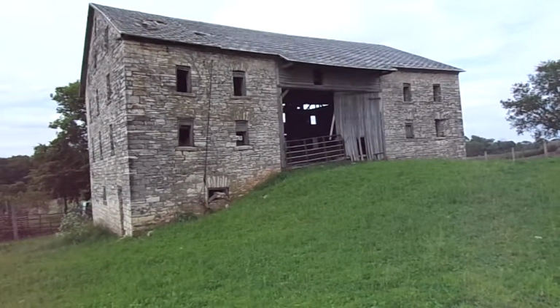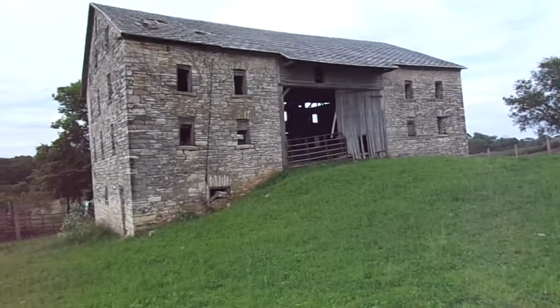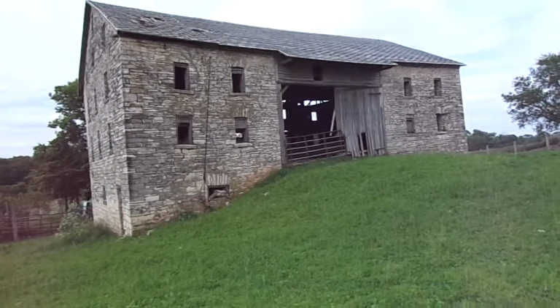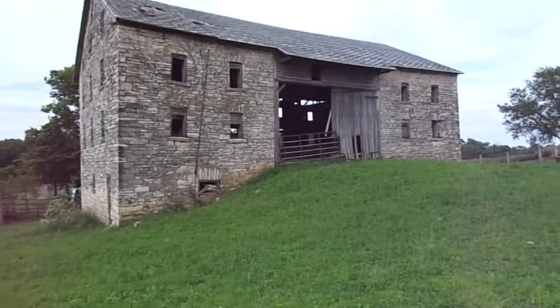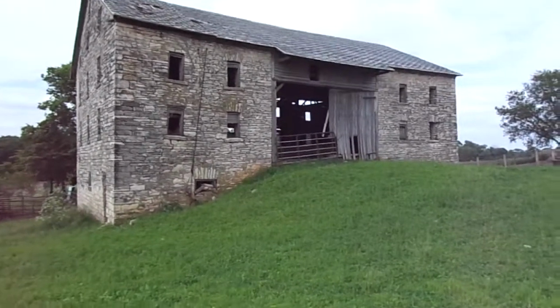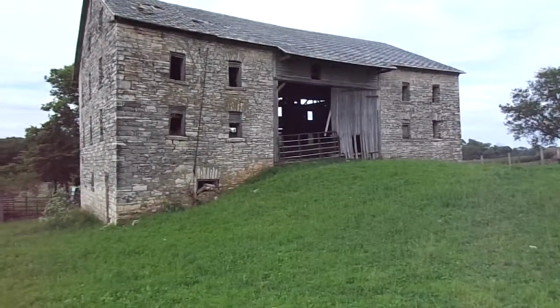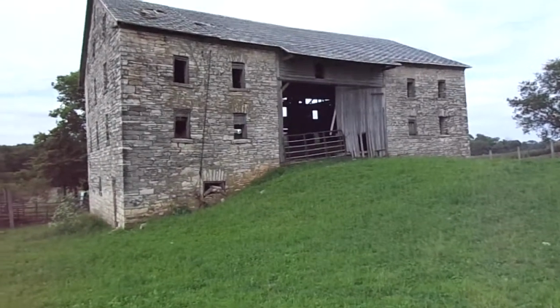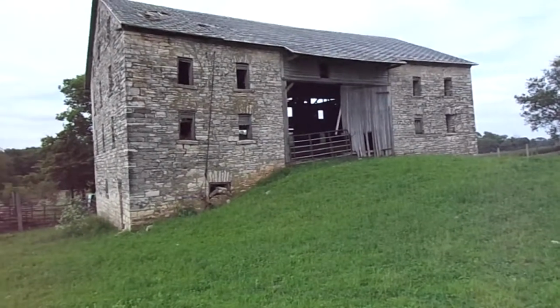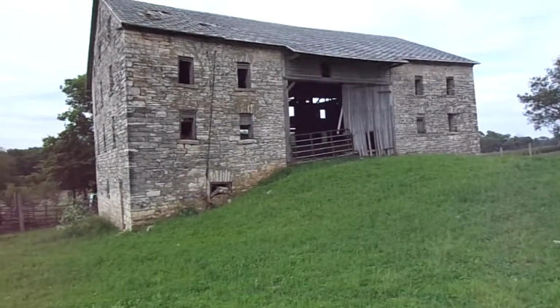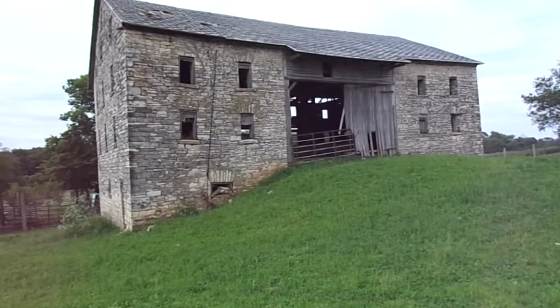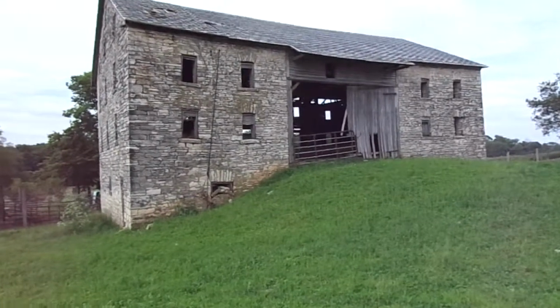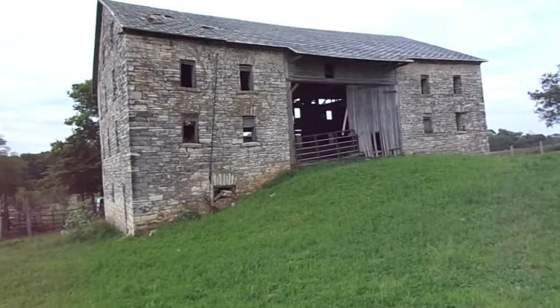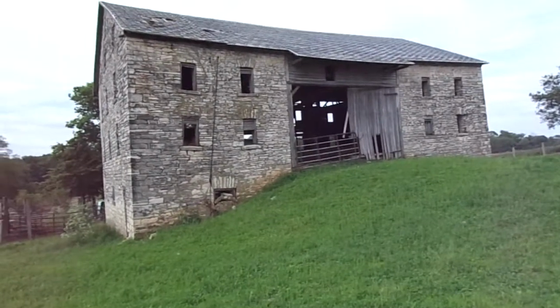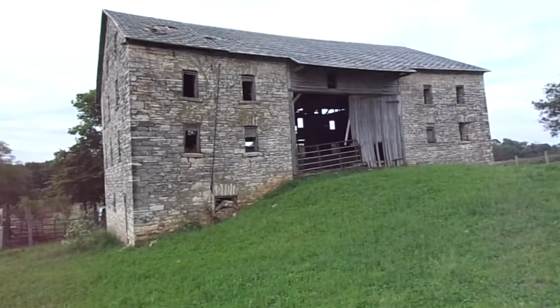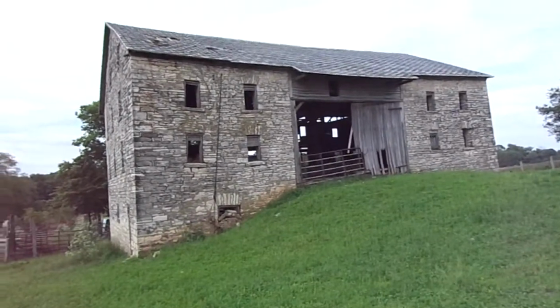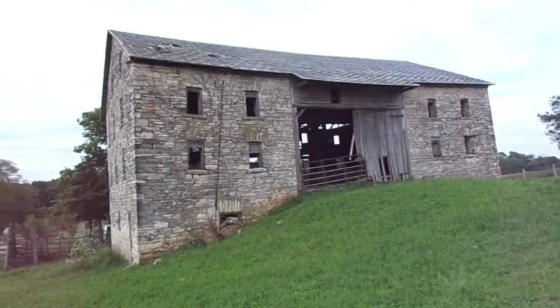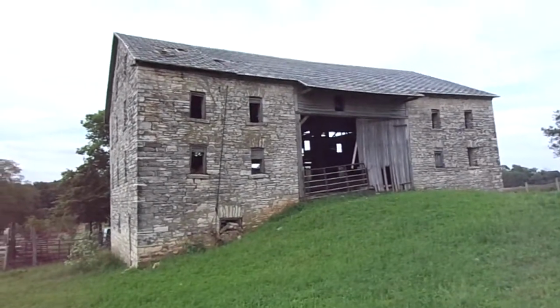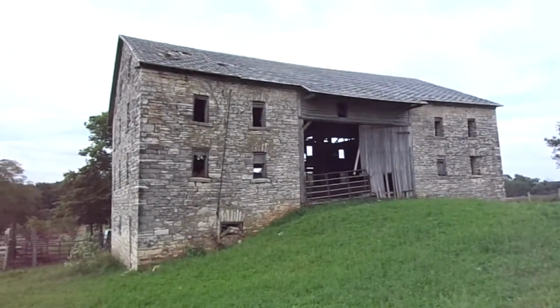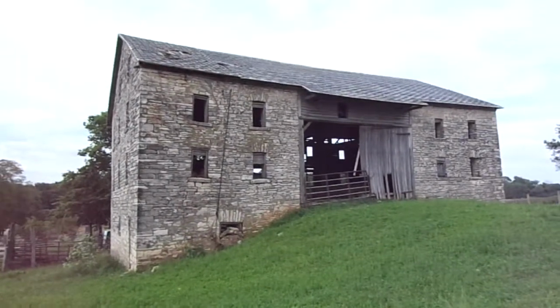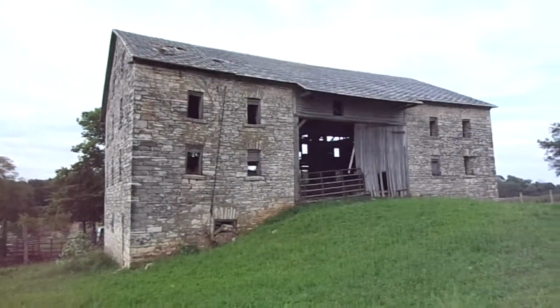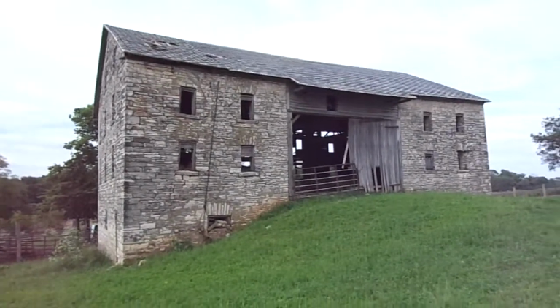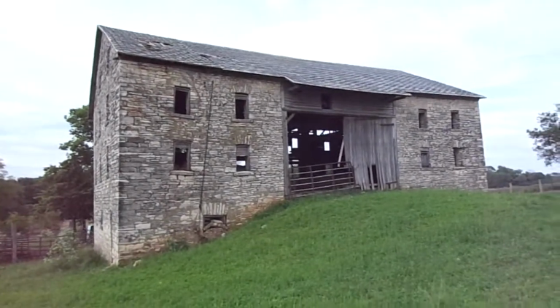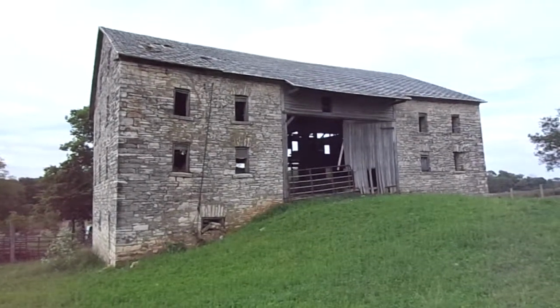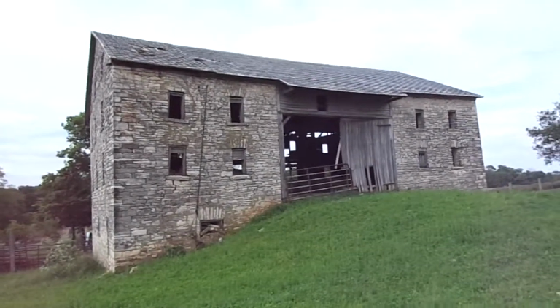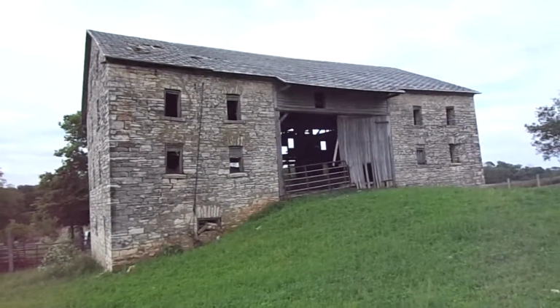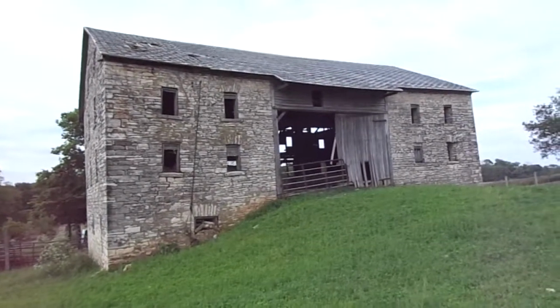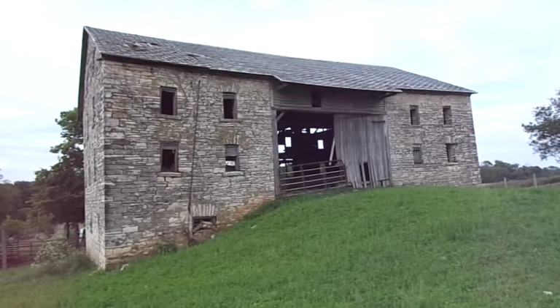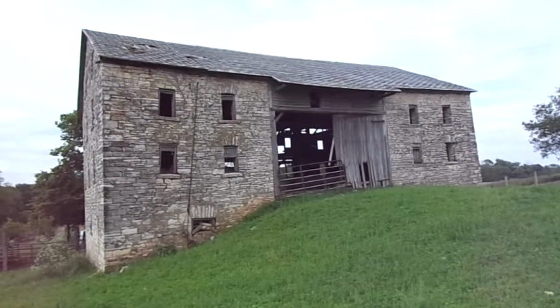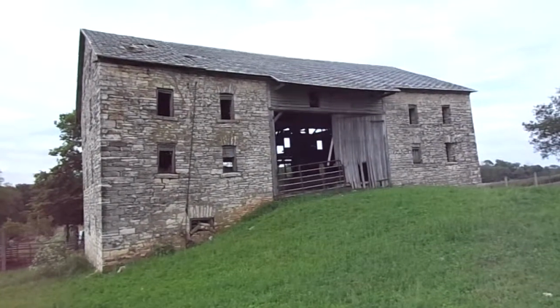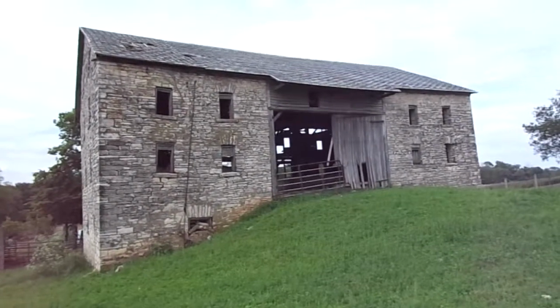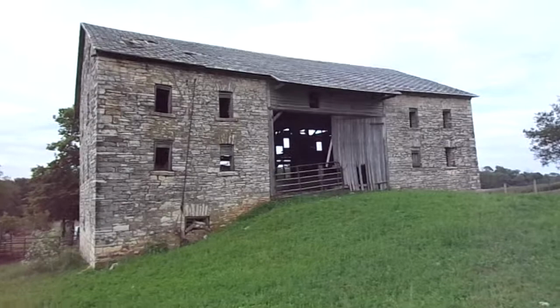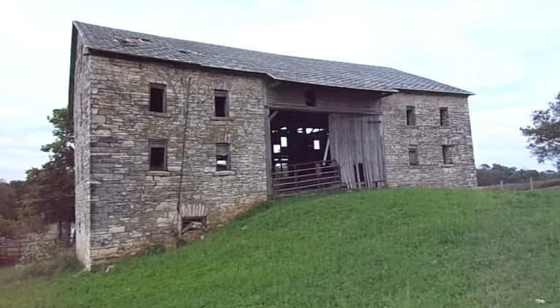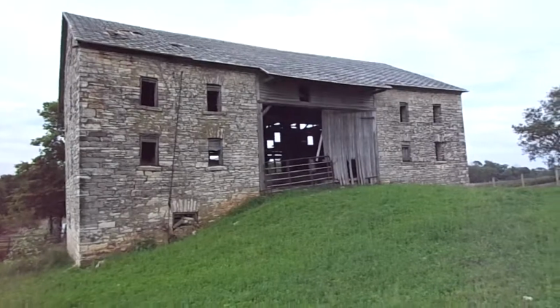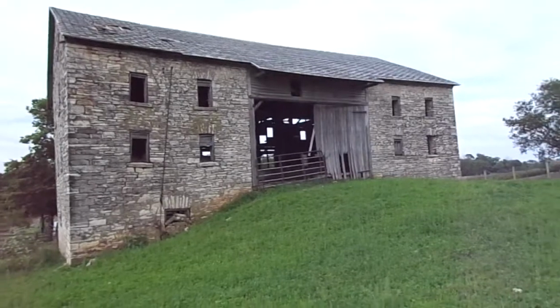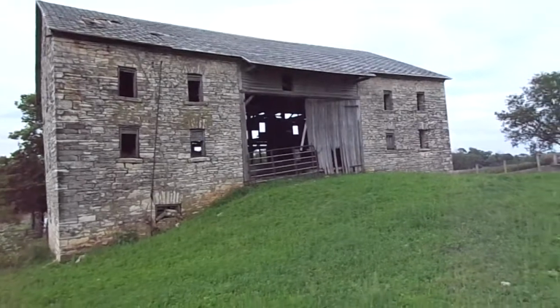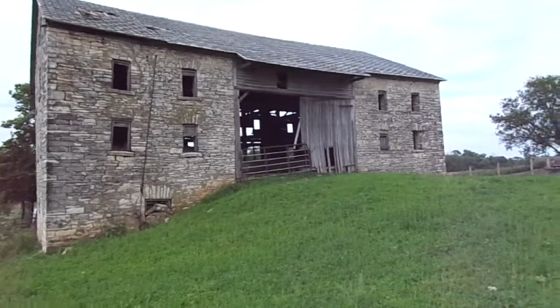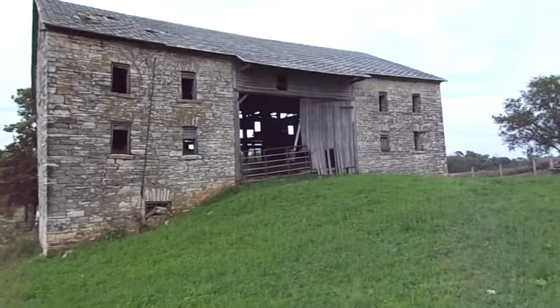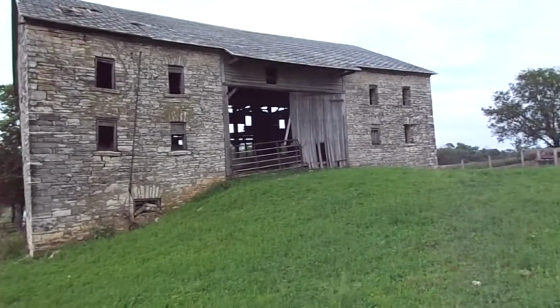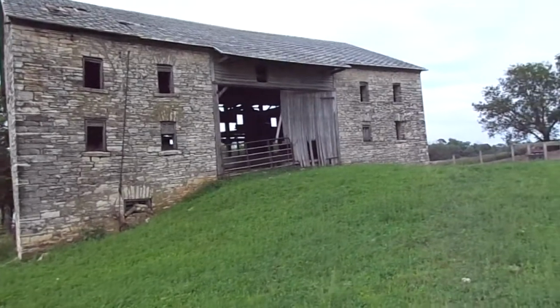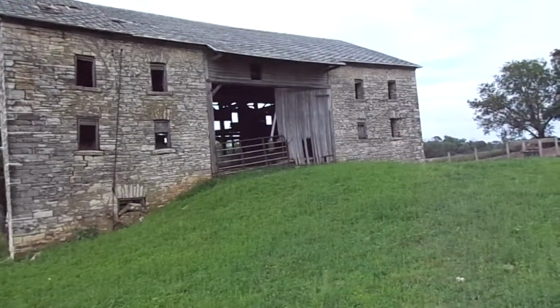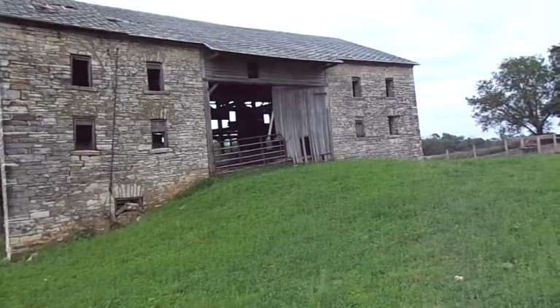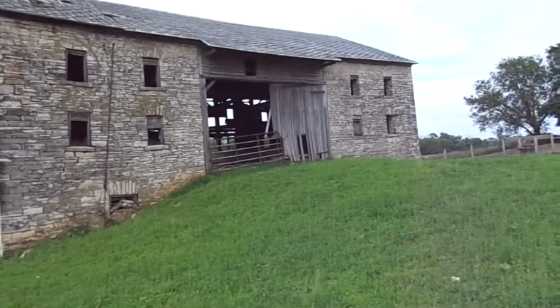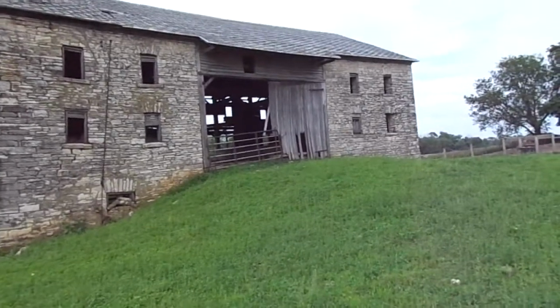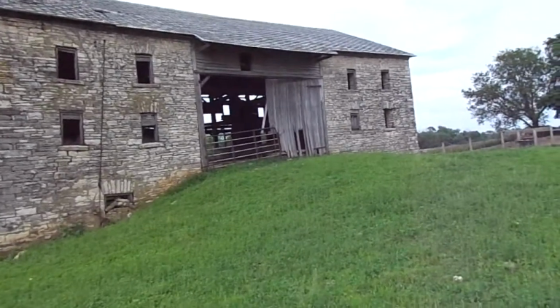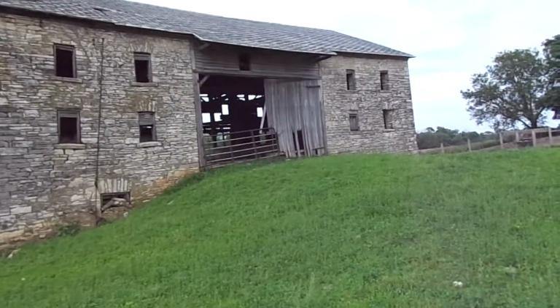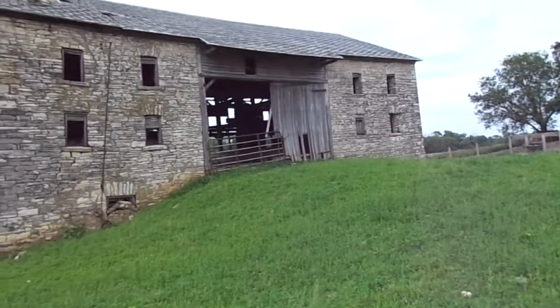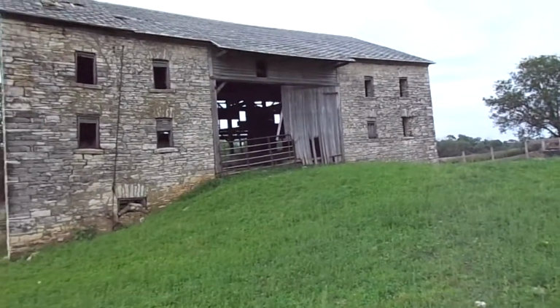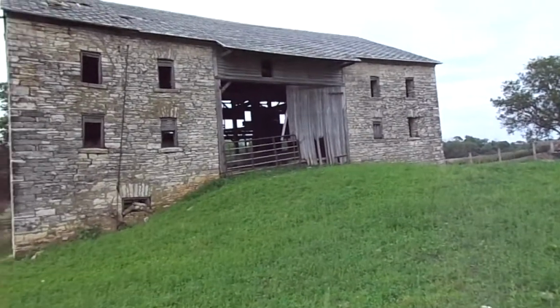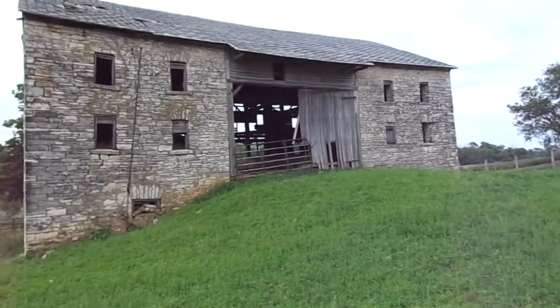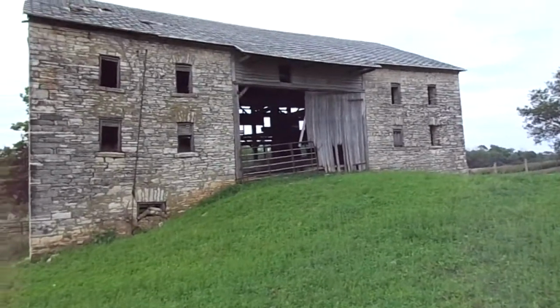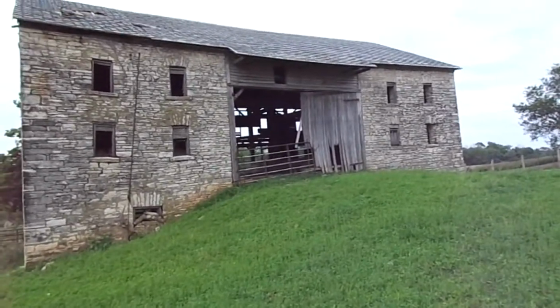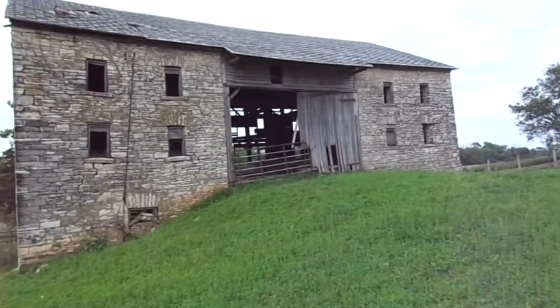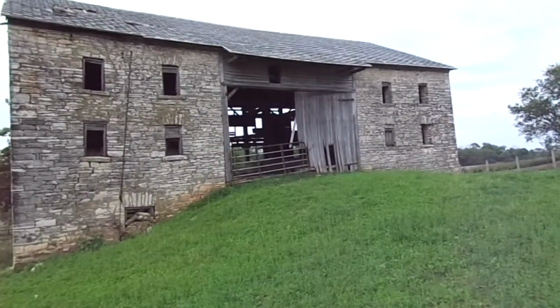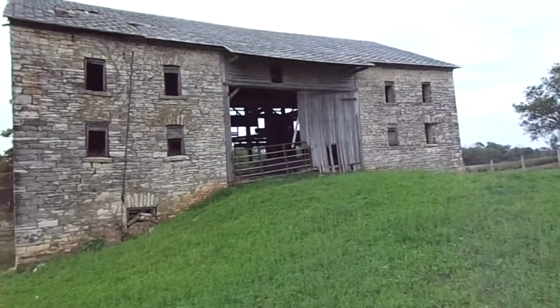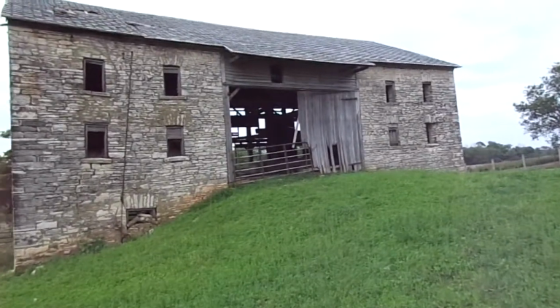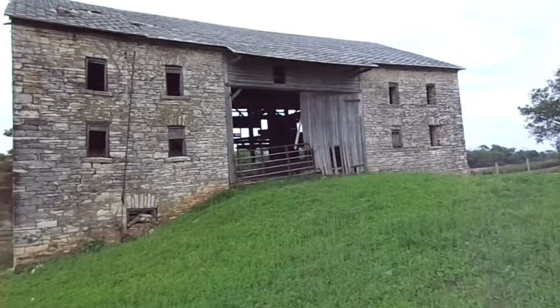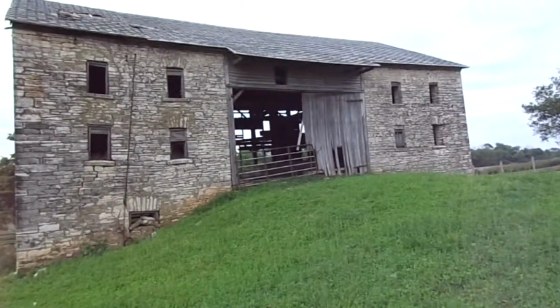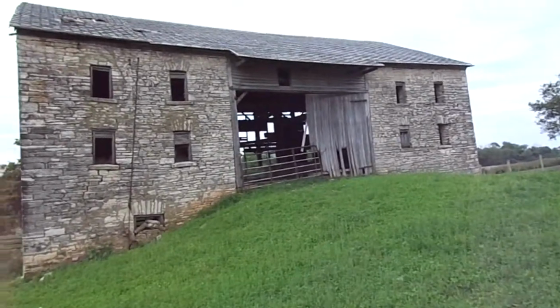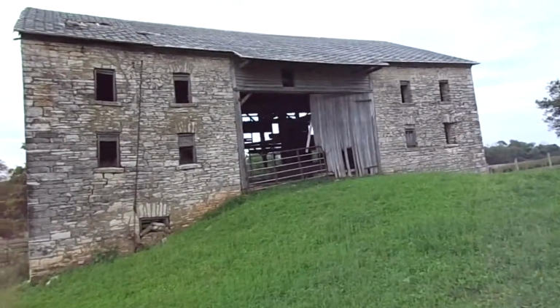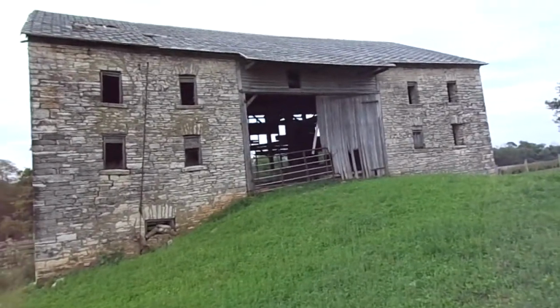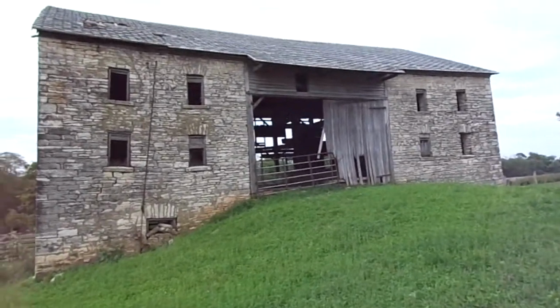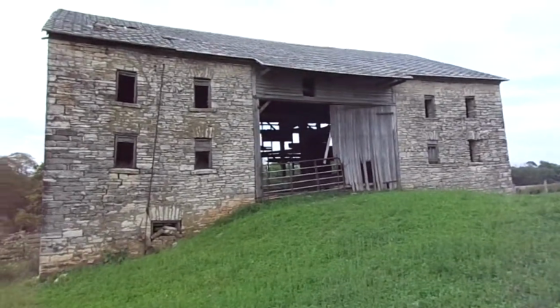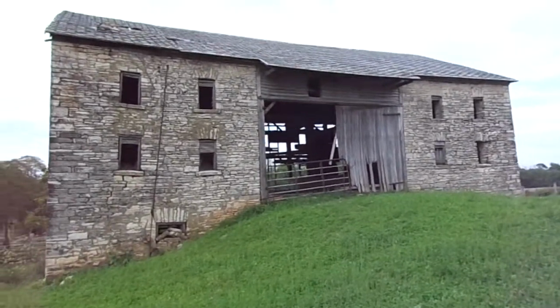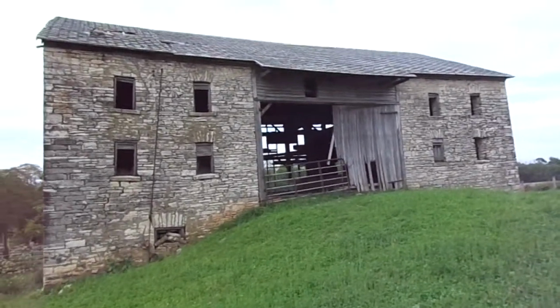It is a four-bent, three-bay, close four-bay barn.